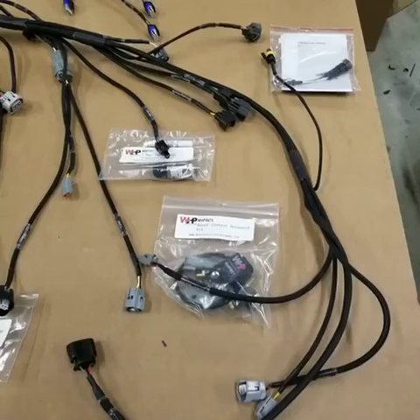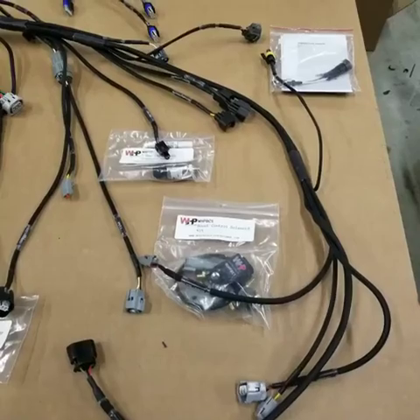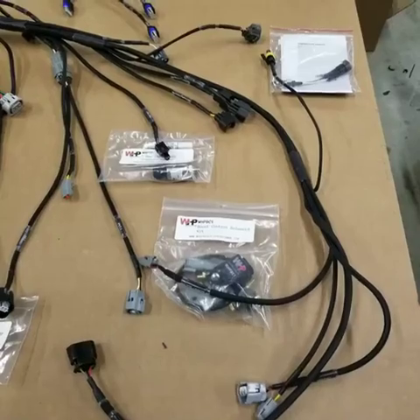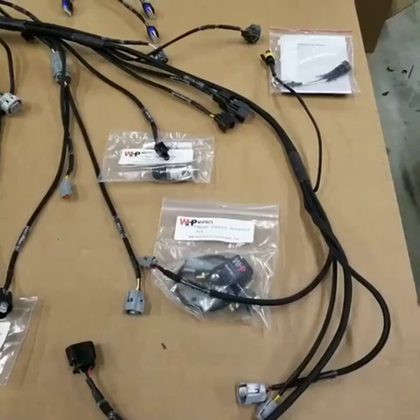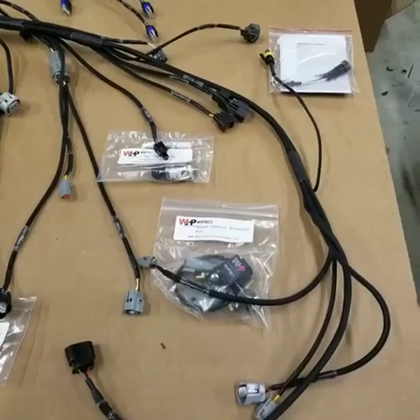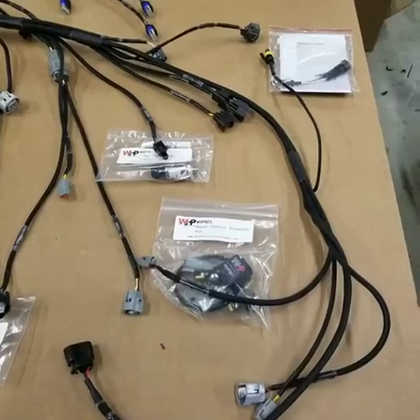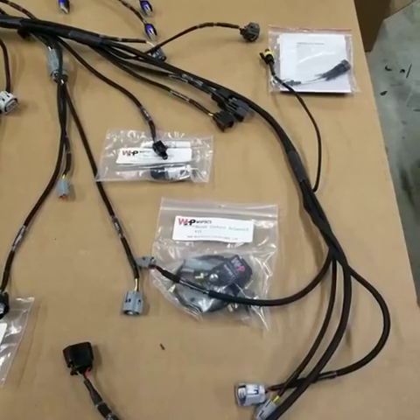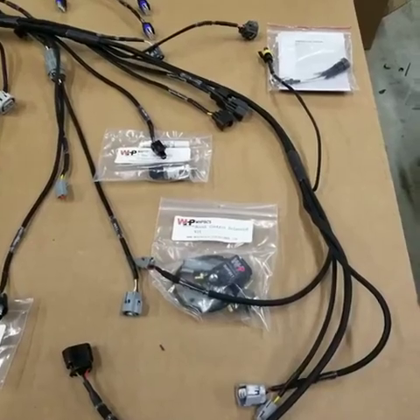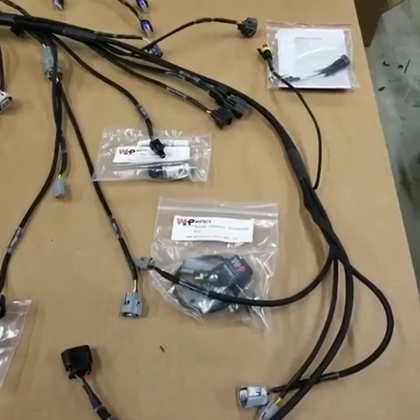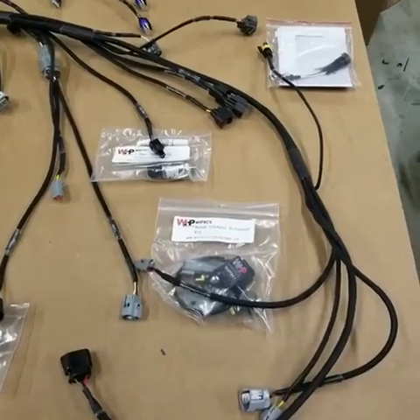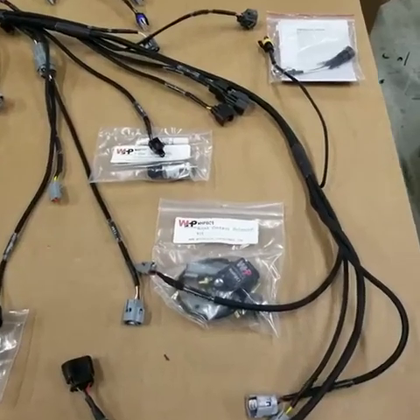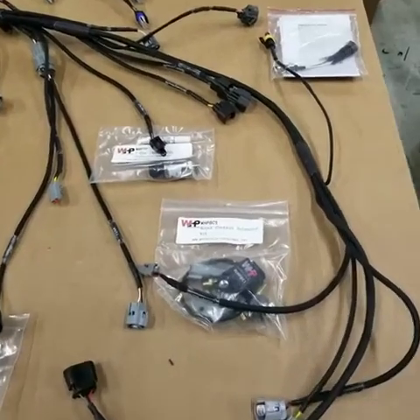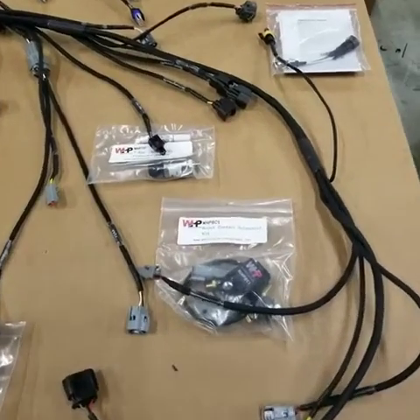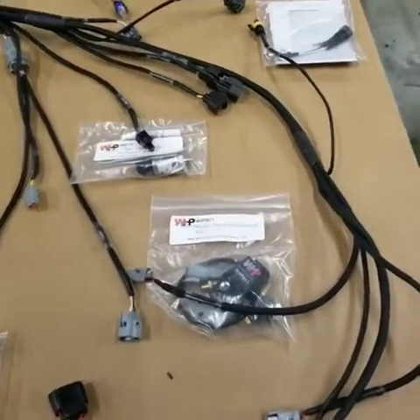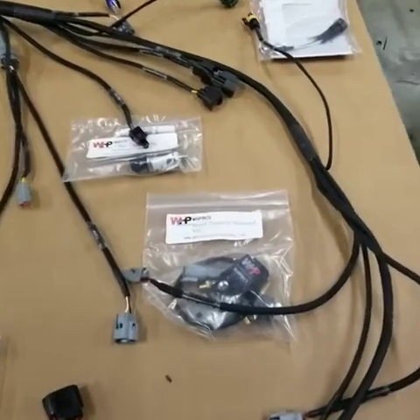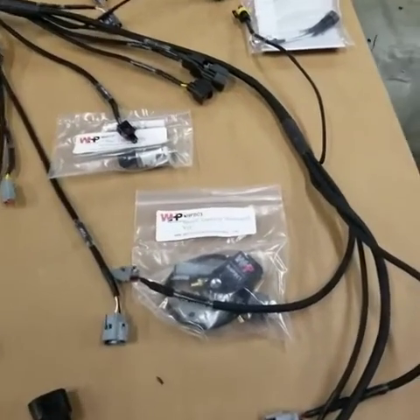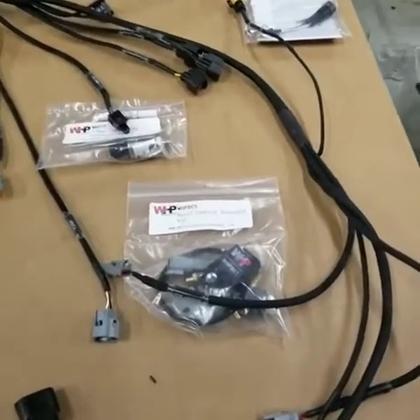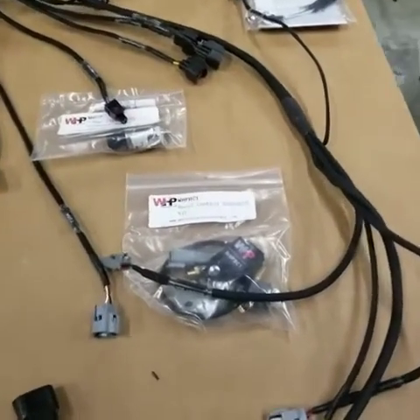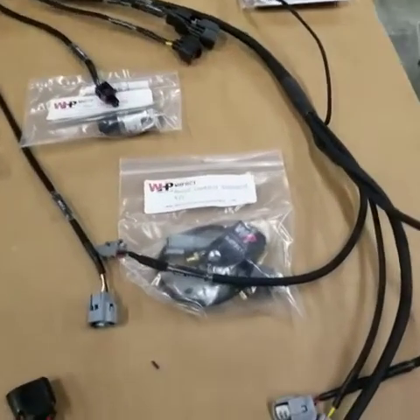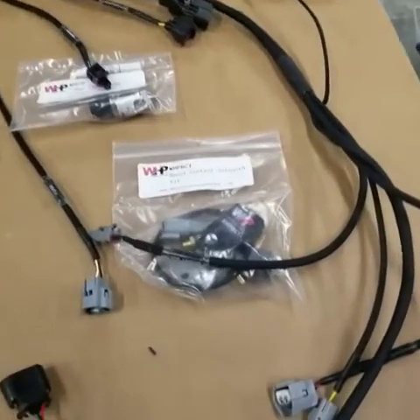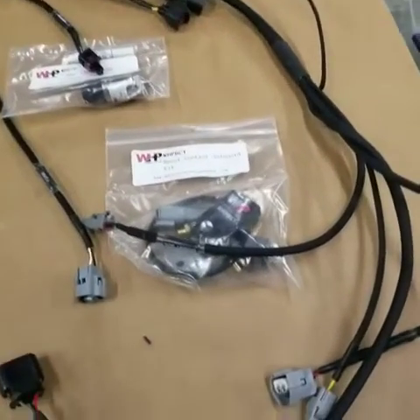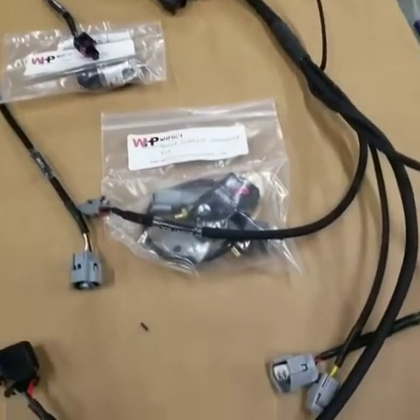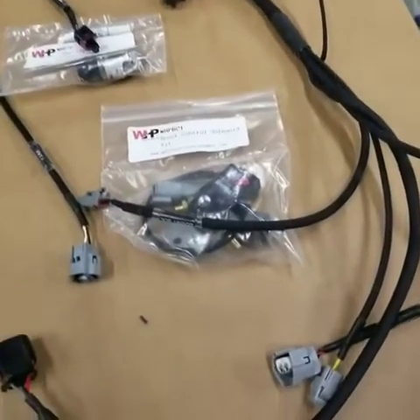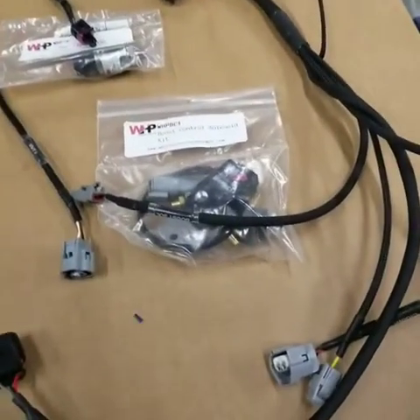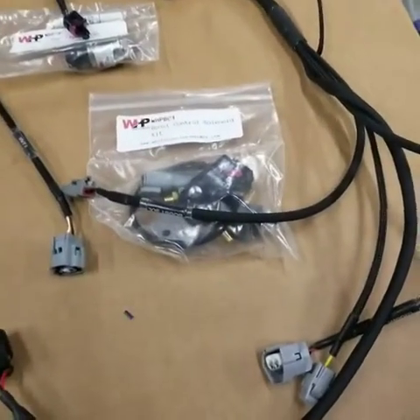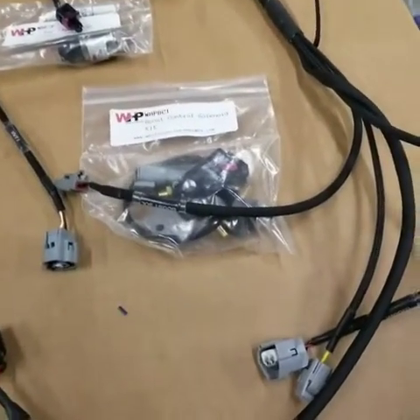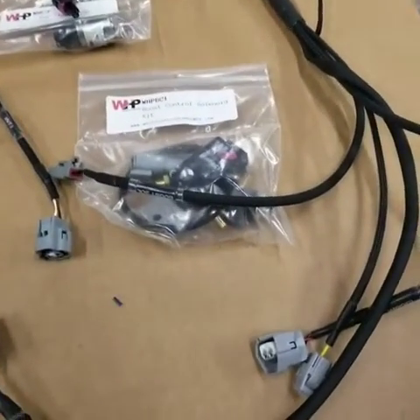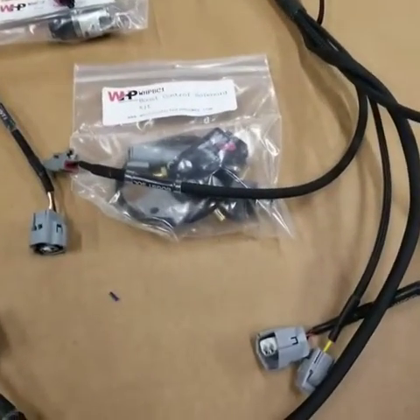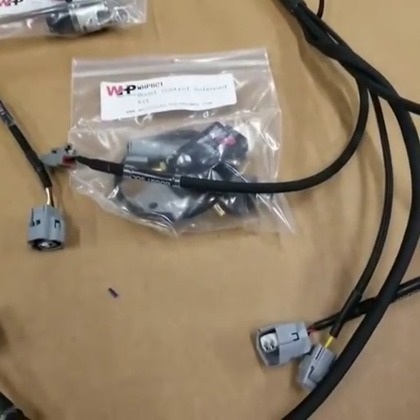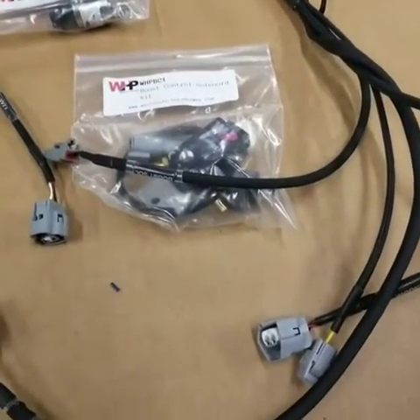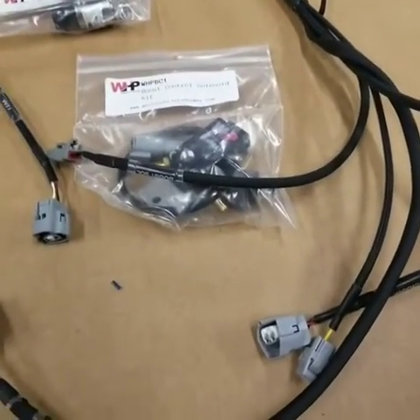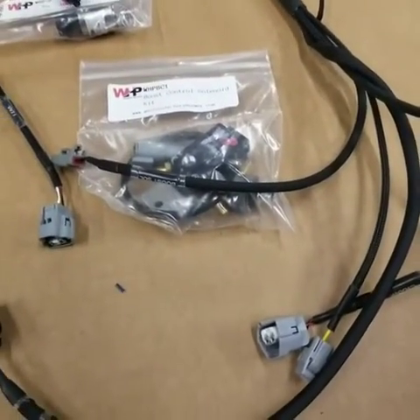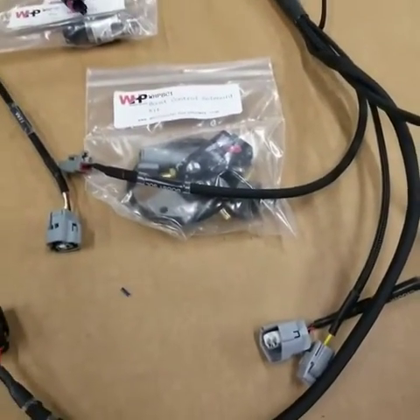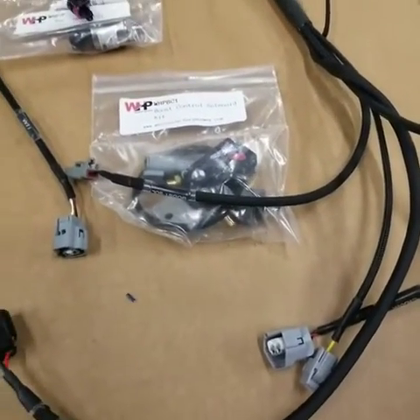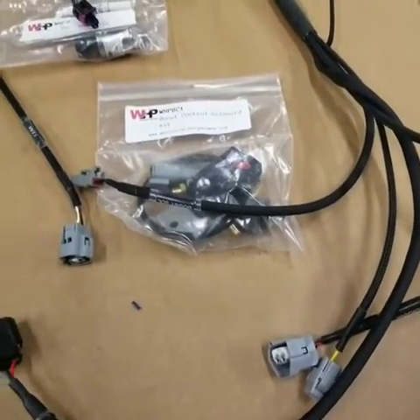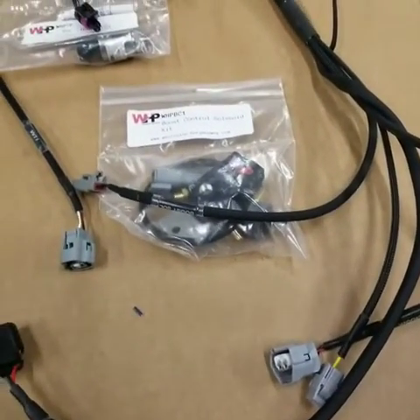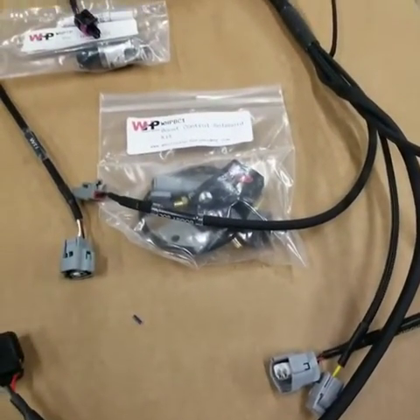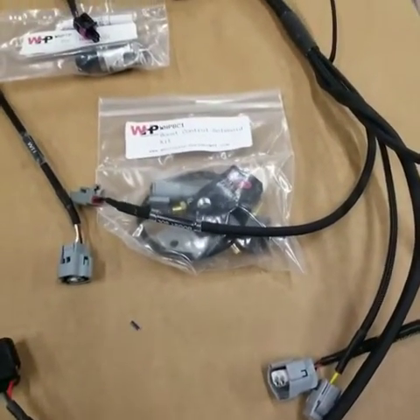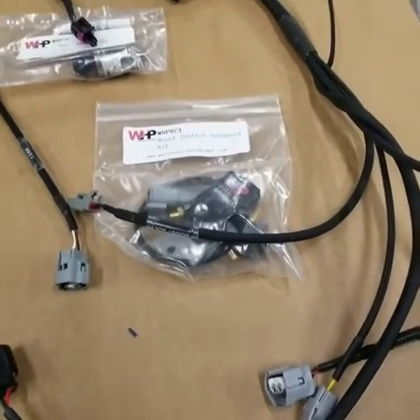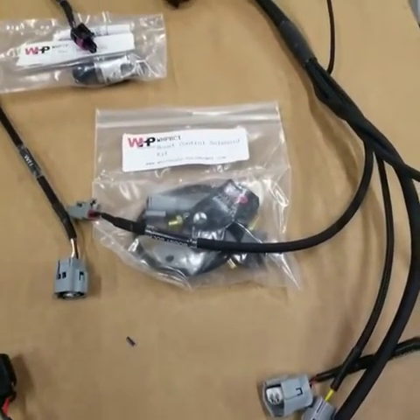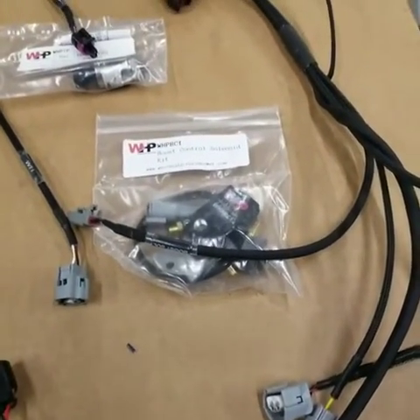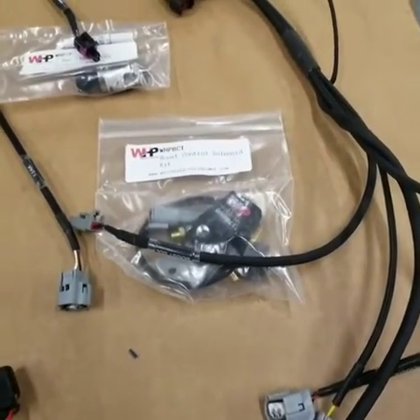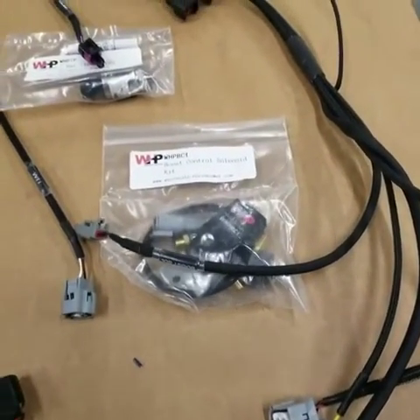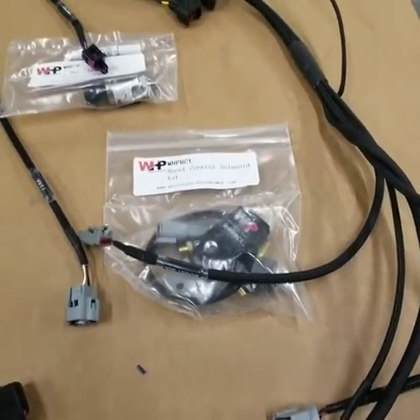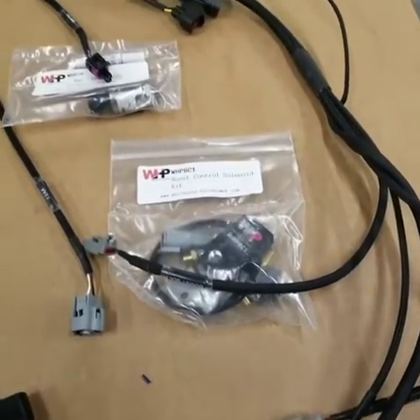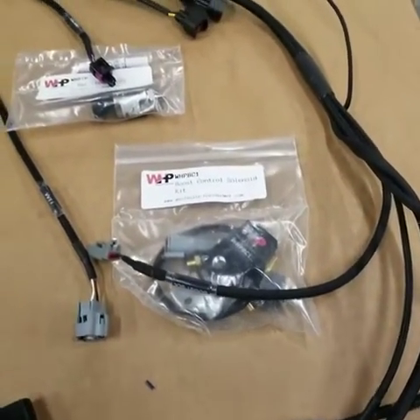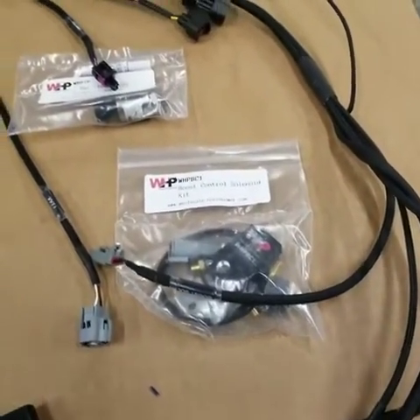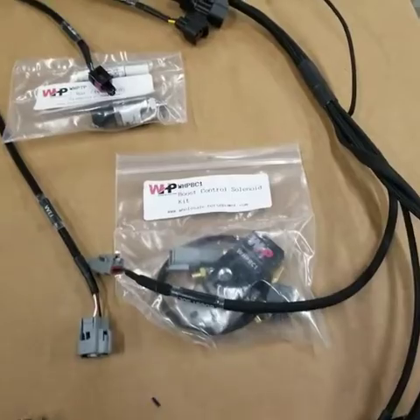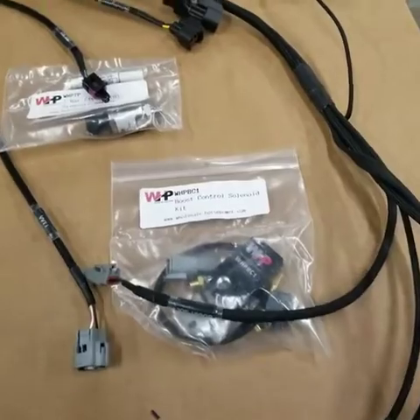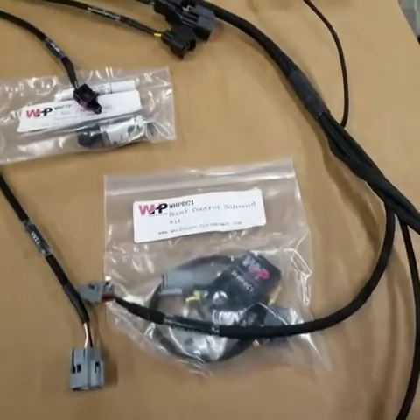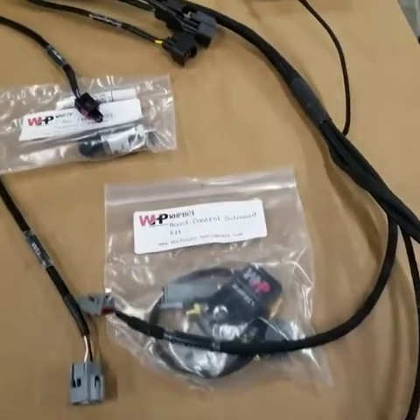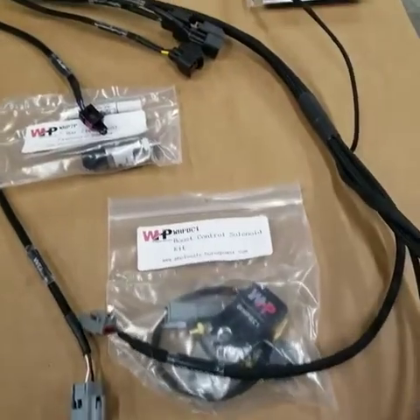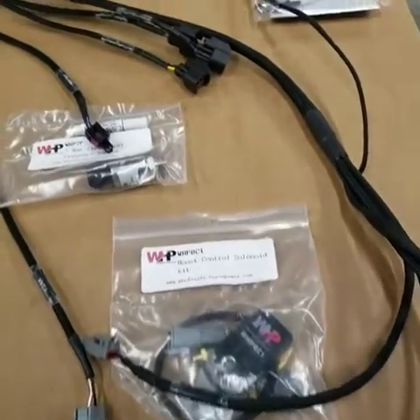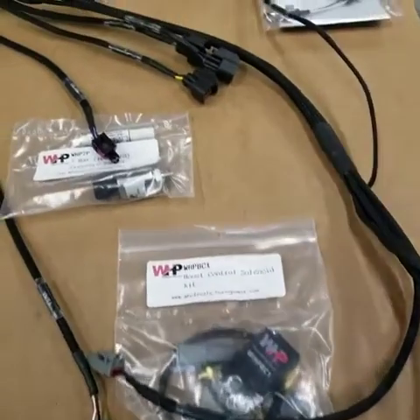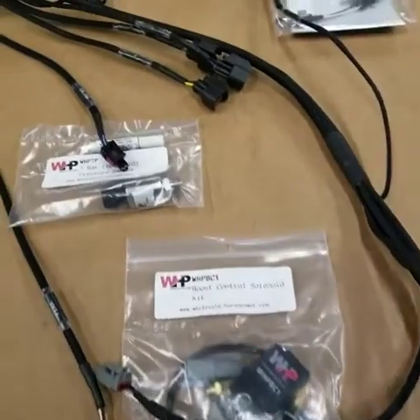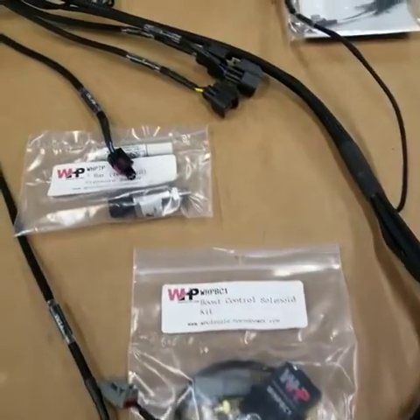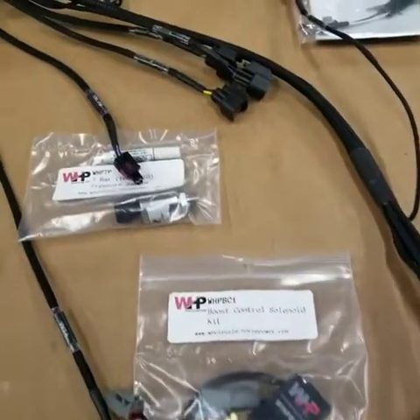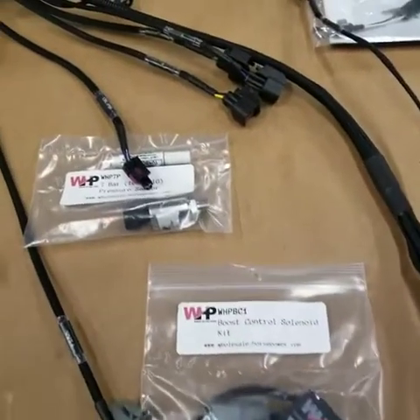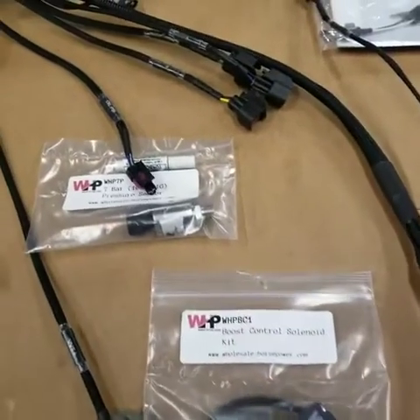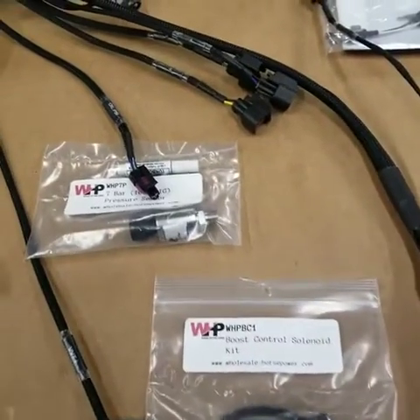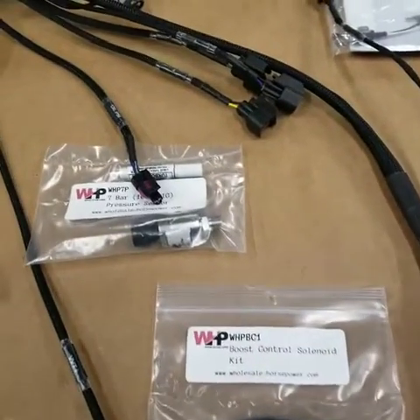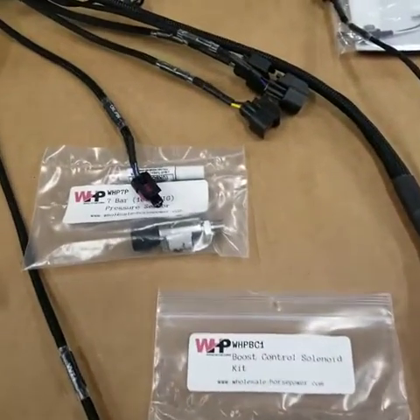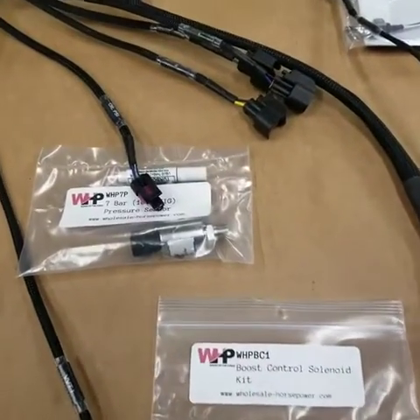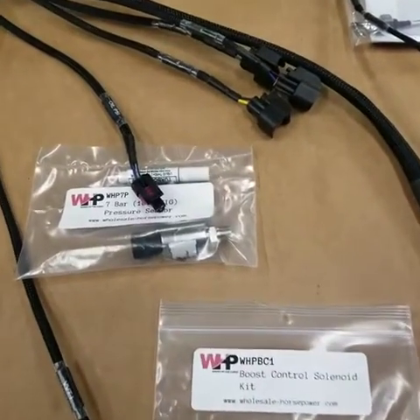Hey guys, it's Earl and Brian here. Today we're going to take a little time to talk about sensor packages using aftermarket ECUs.